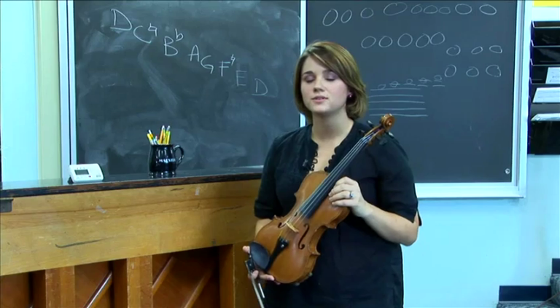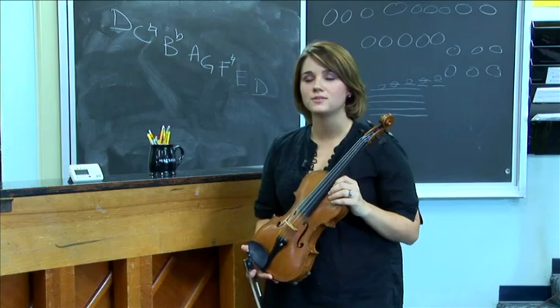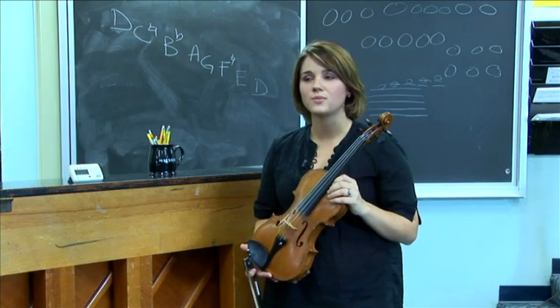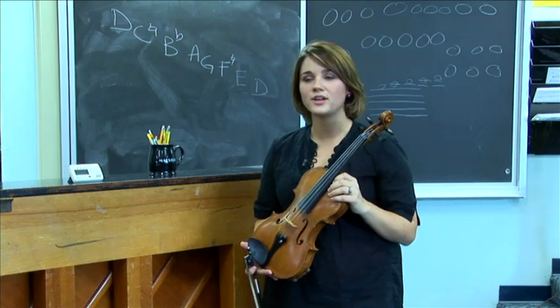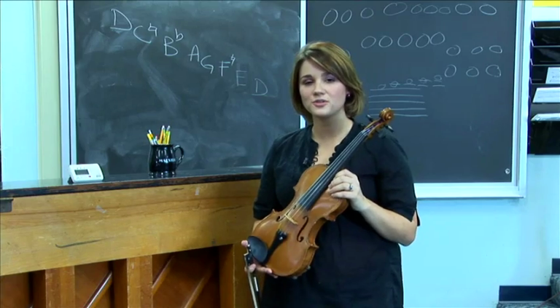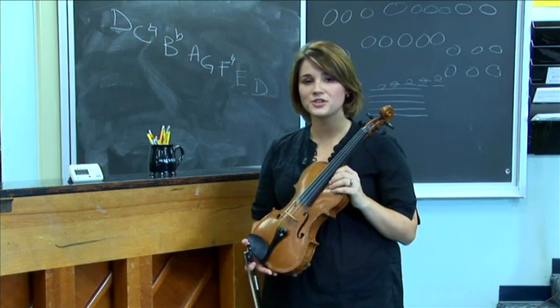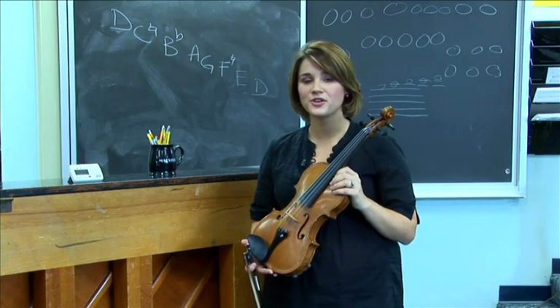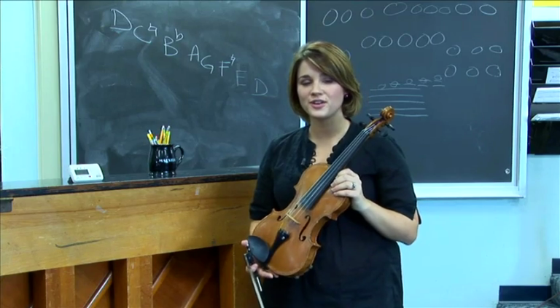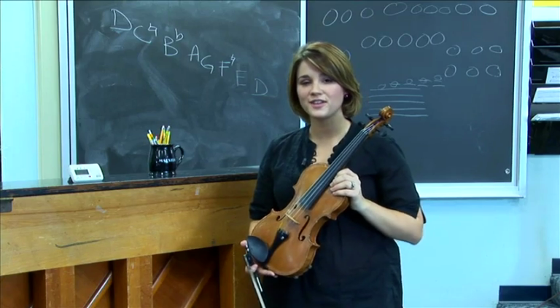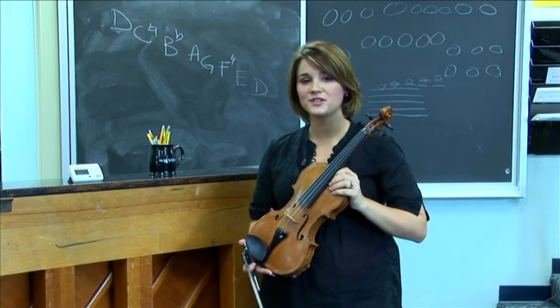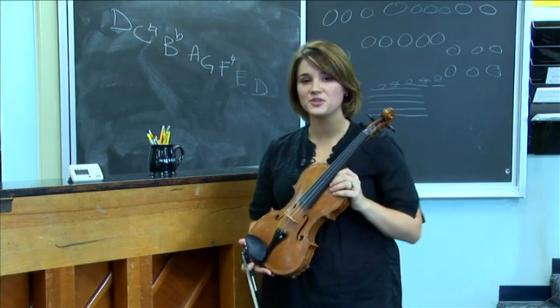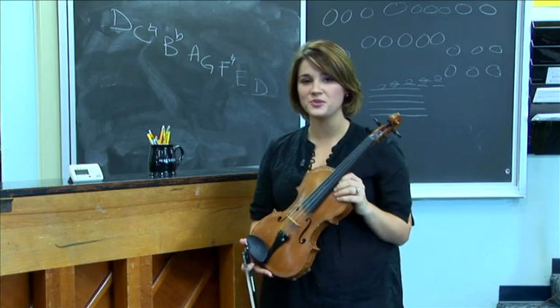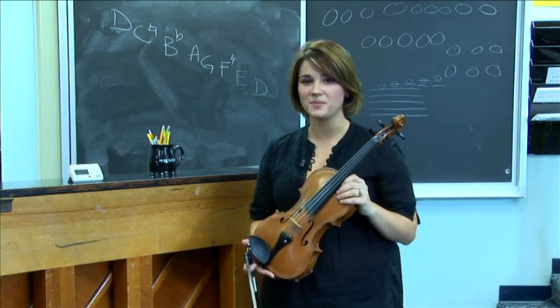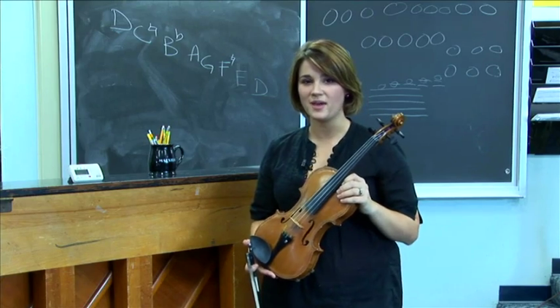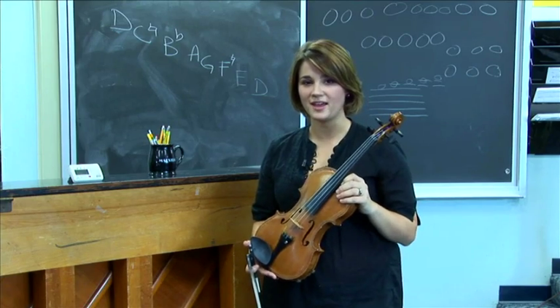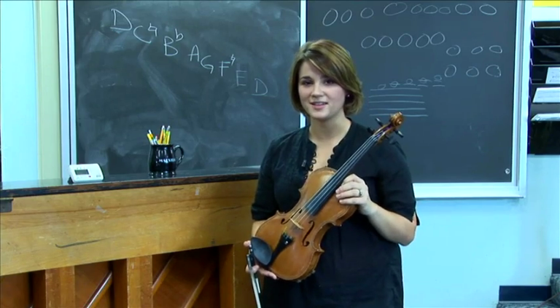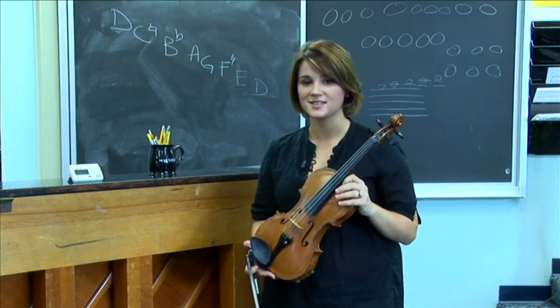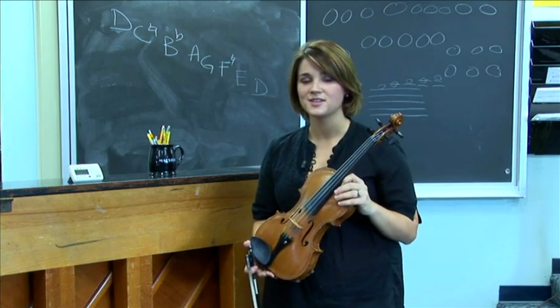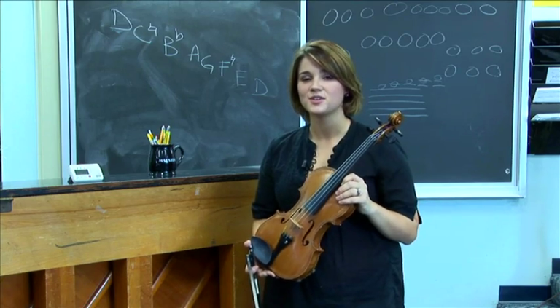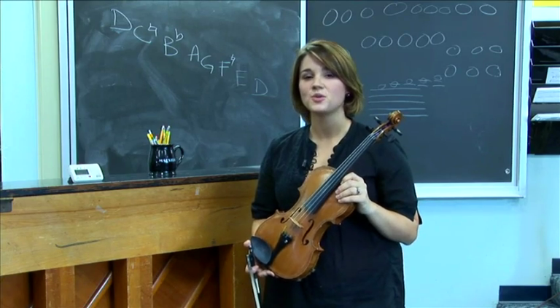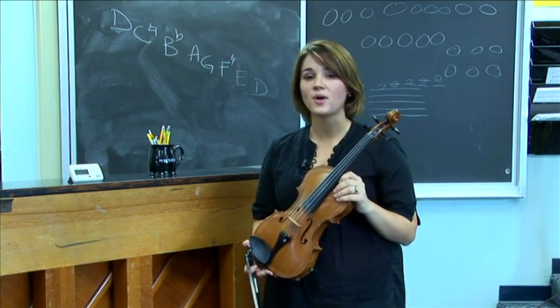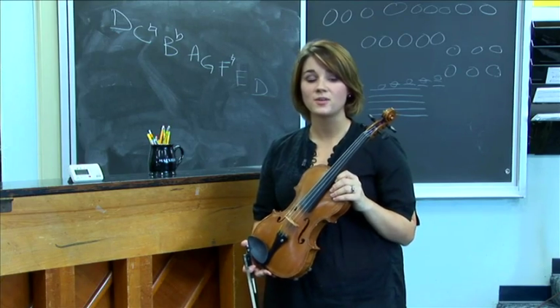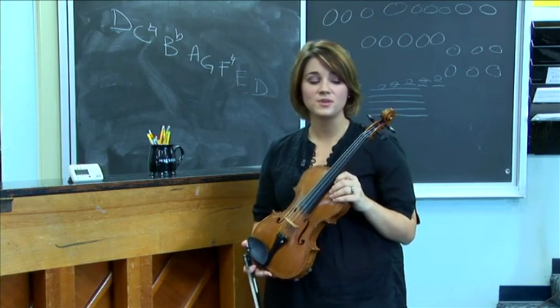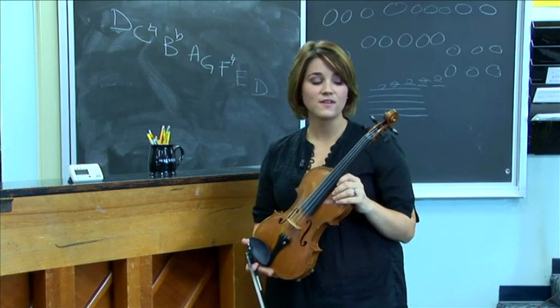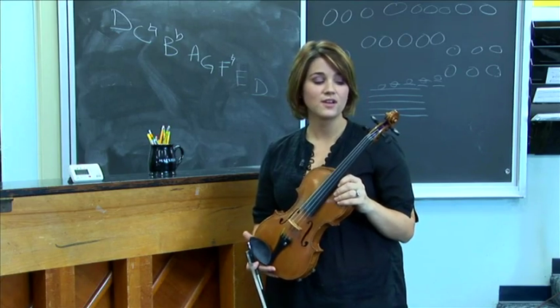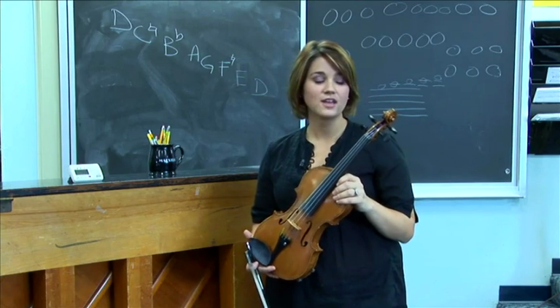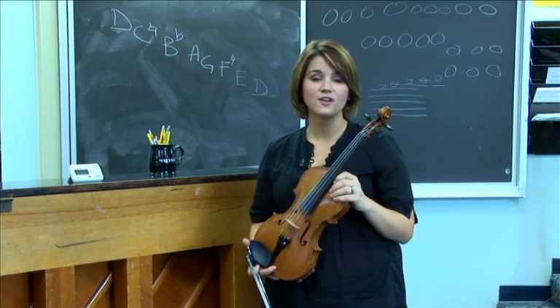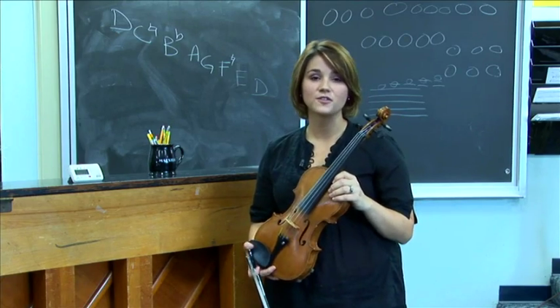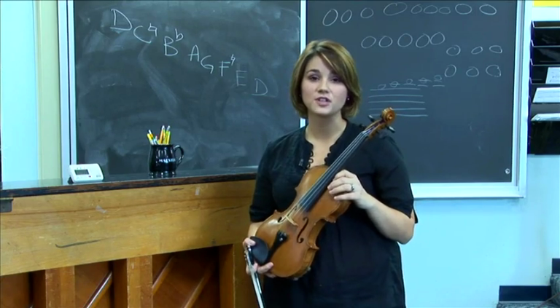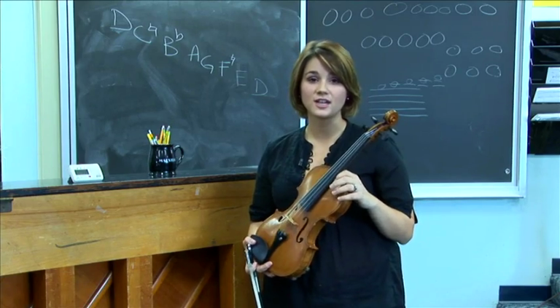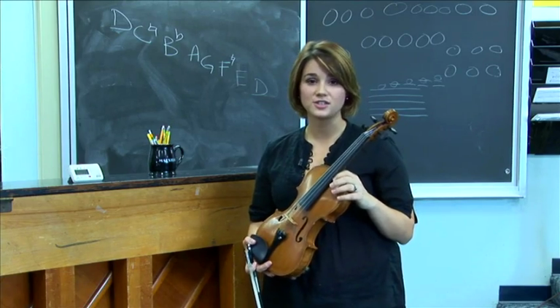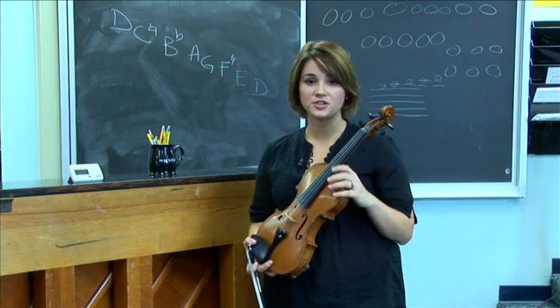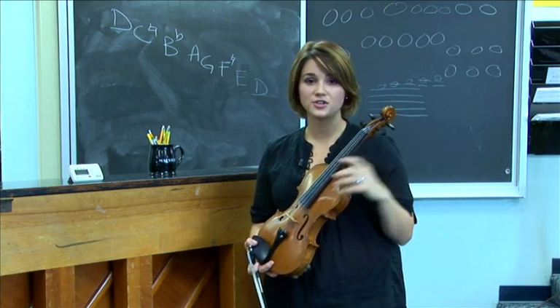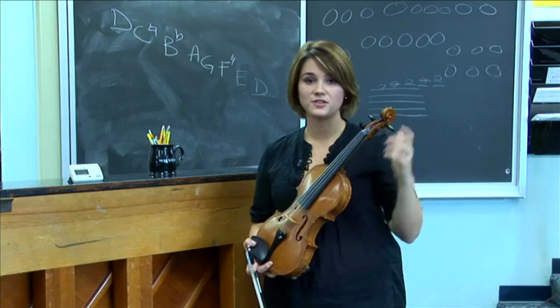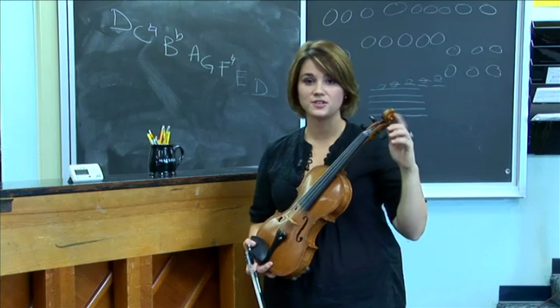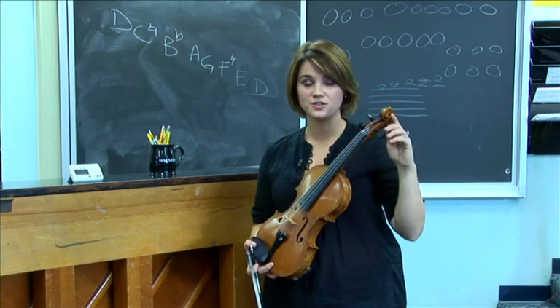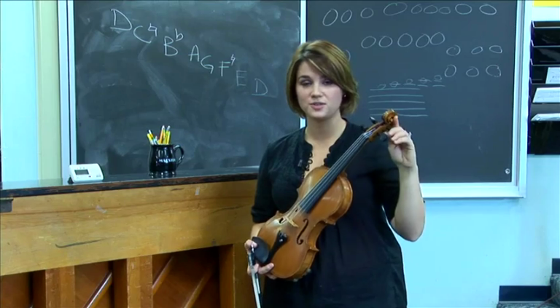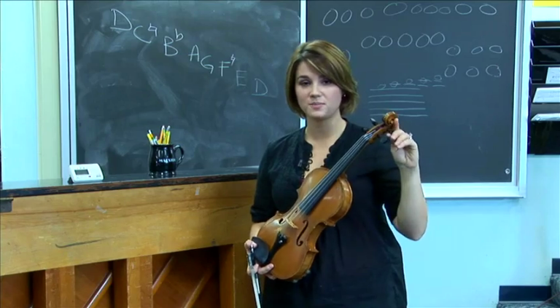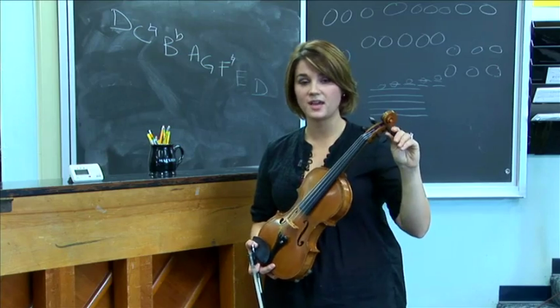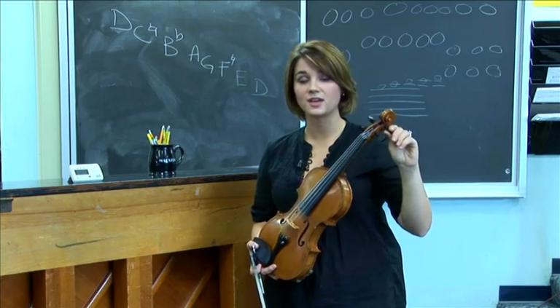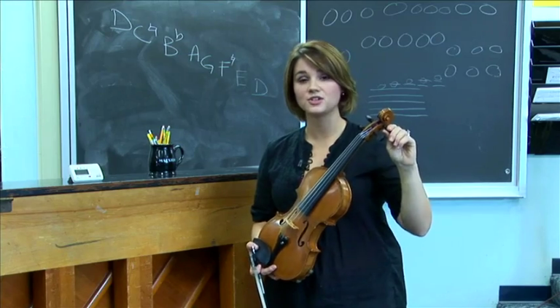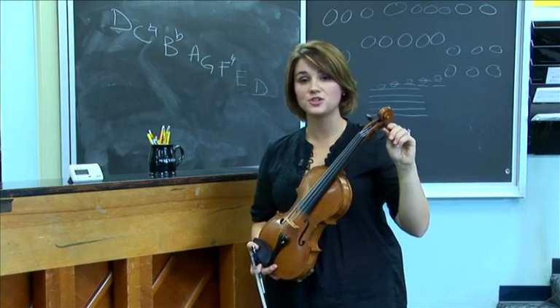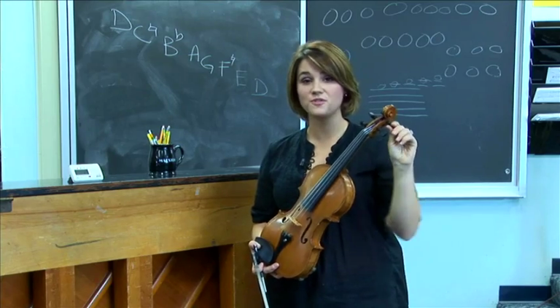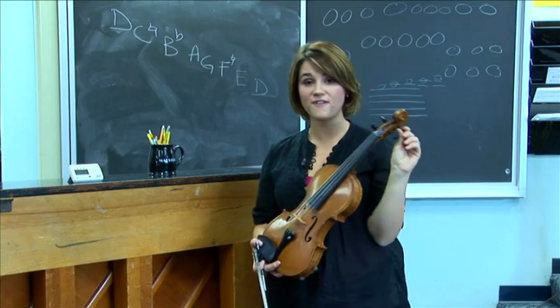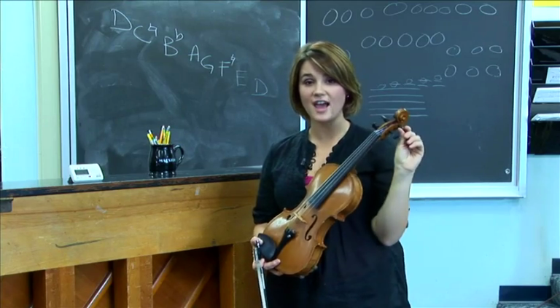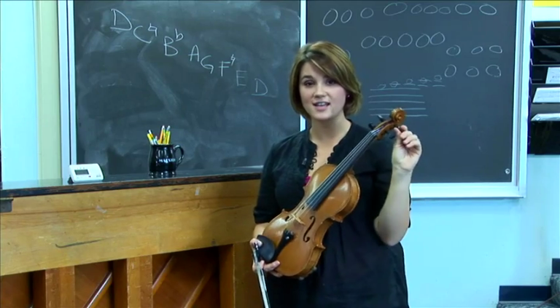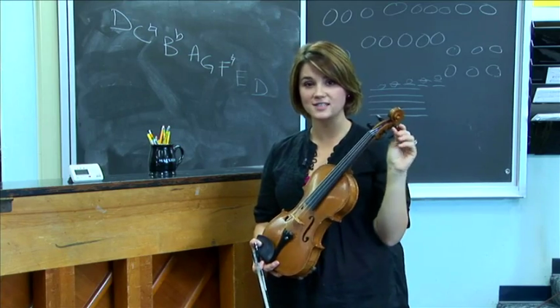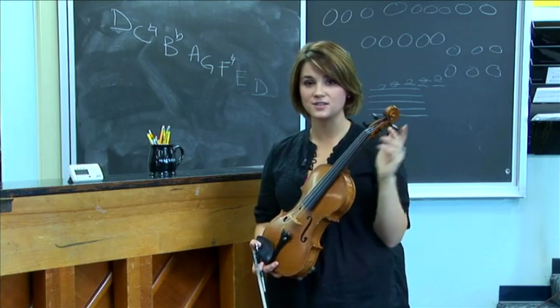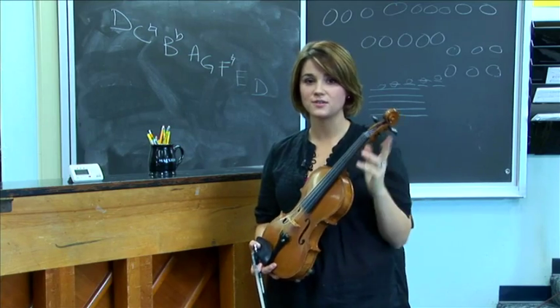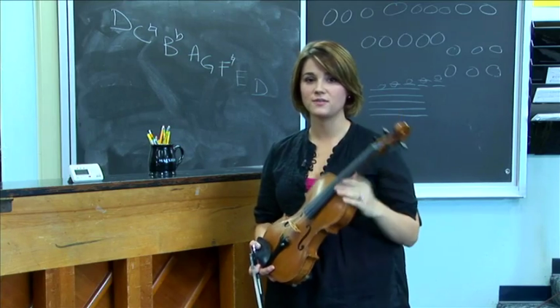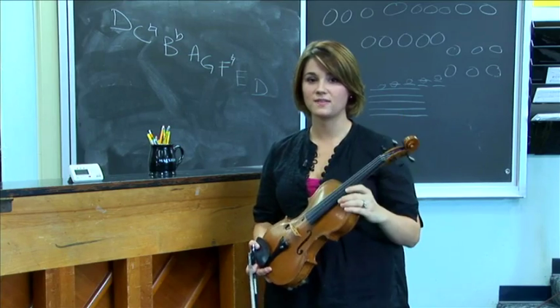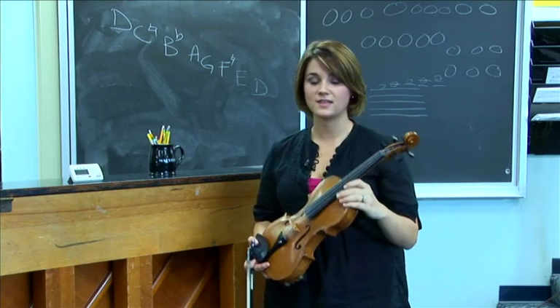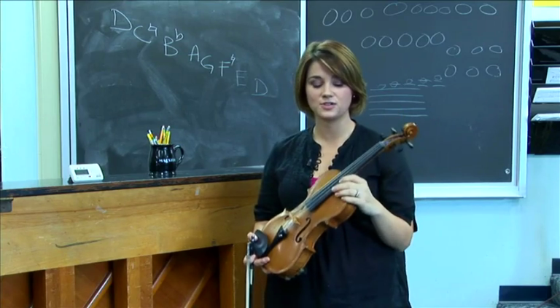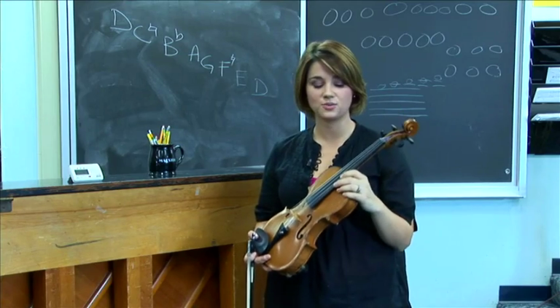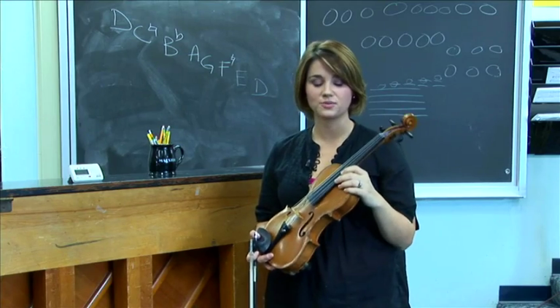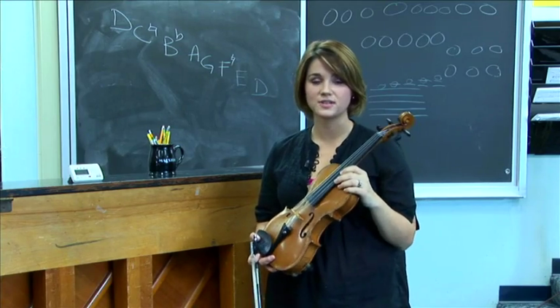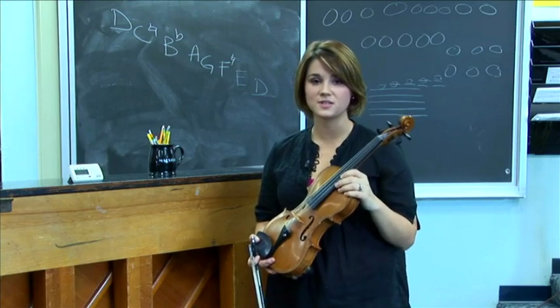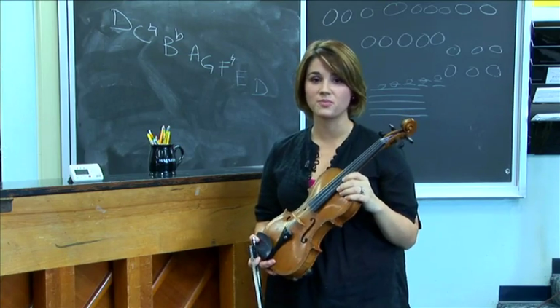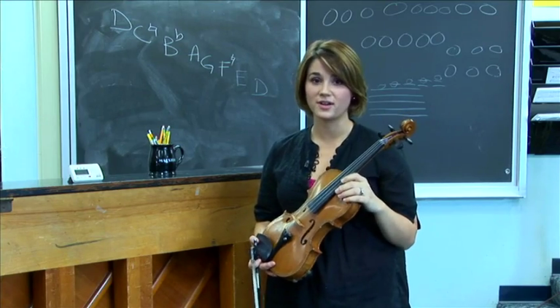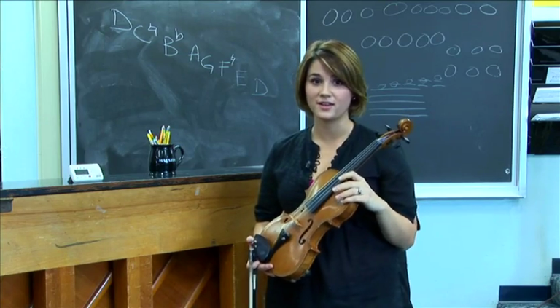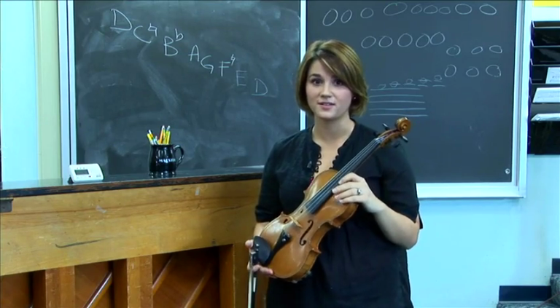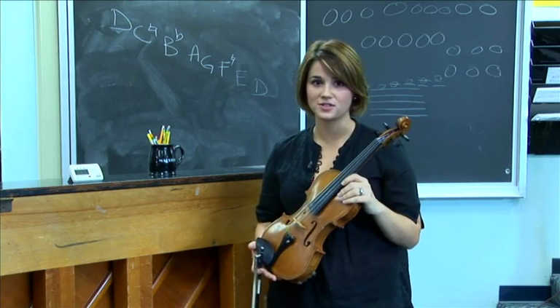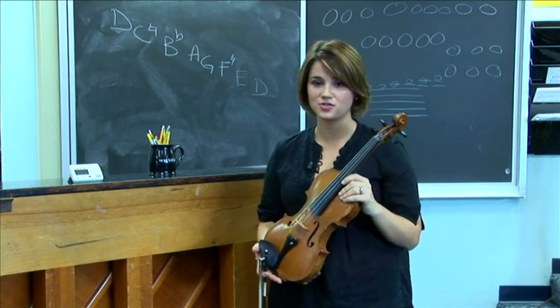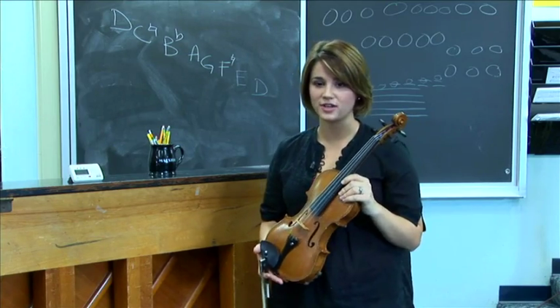When you're turning the tuning pegs, you want to be very careful not to turn the tuning peg too fast, because you will risk breaking the string.